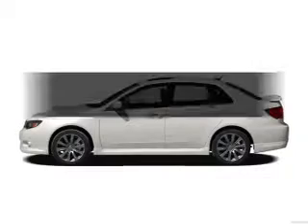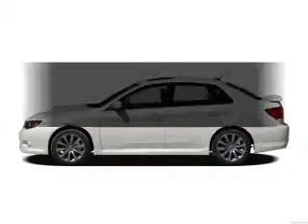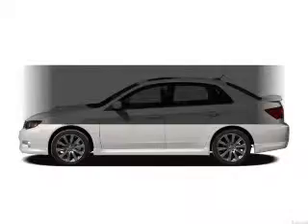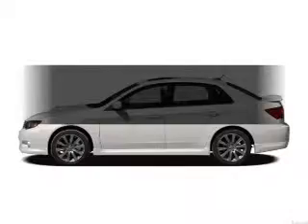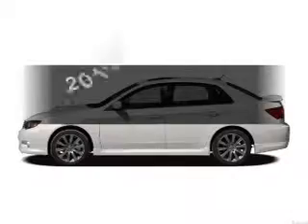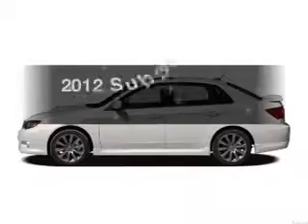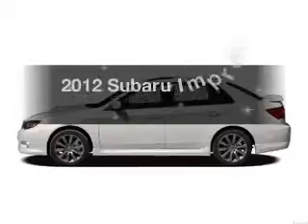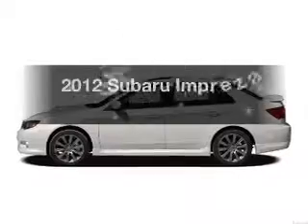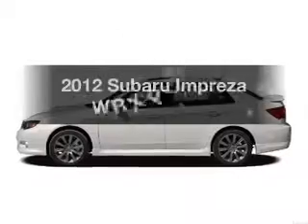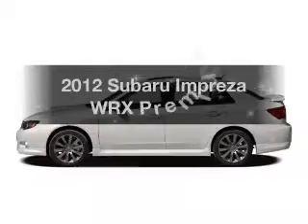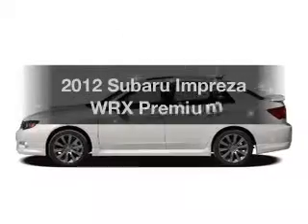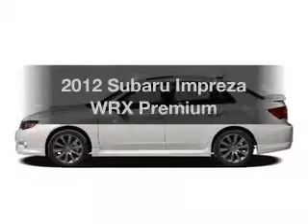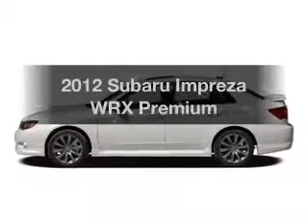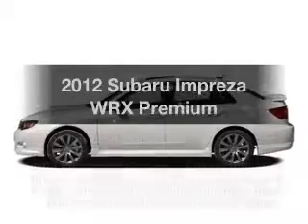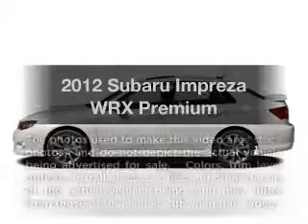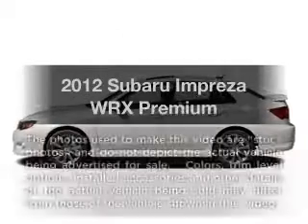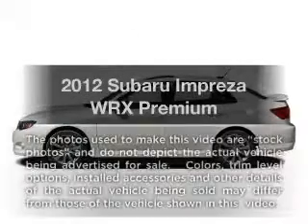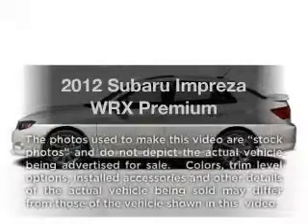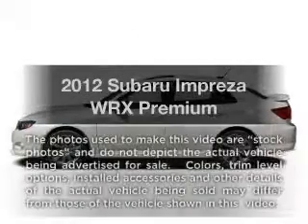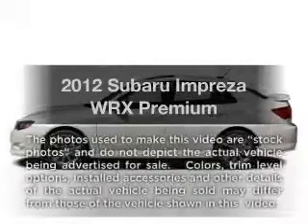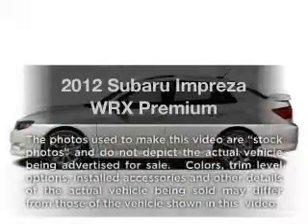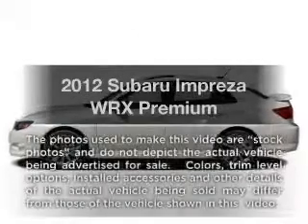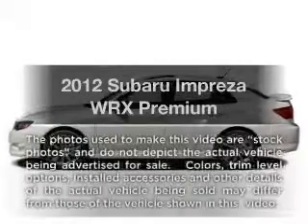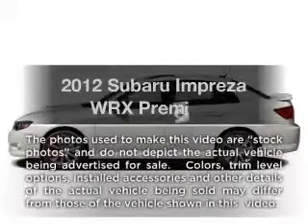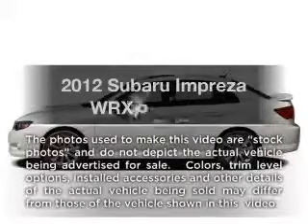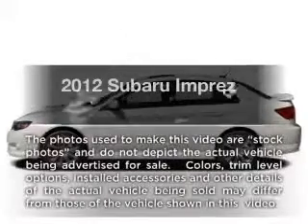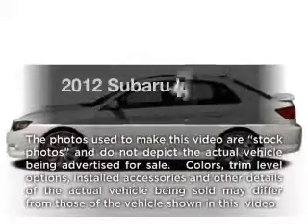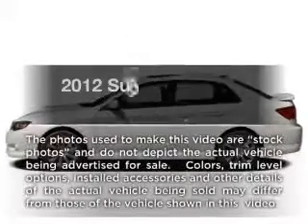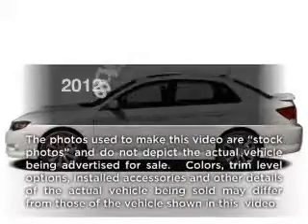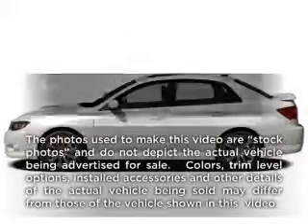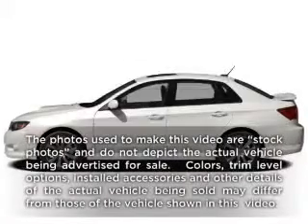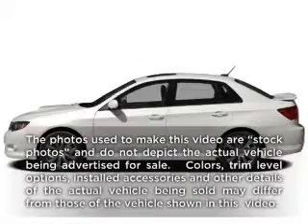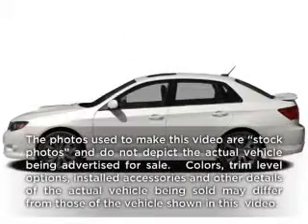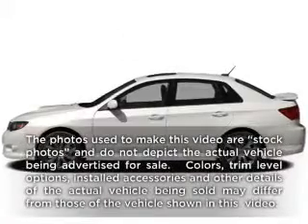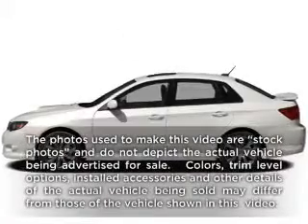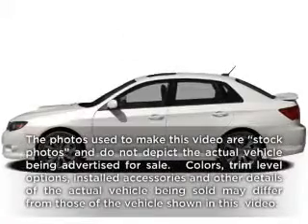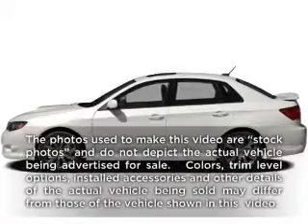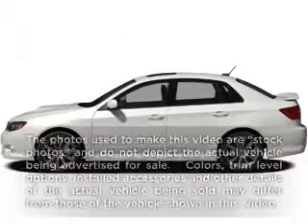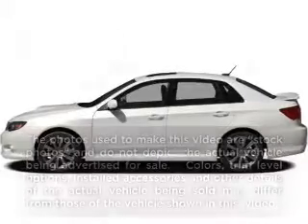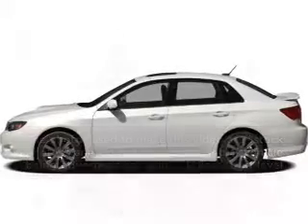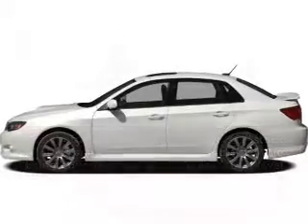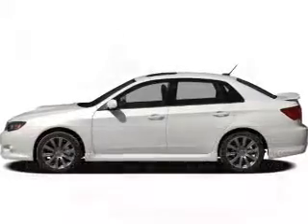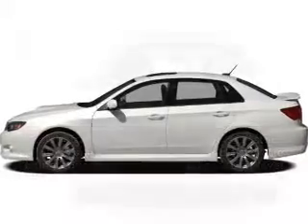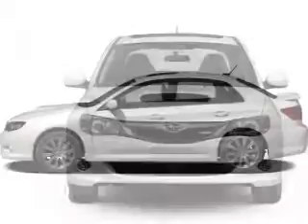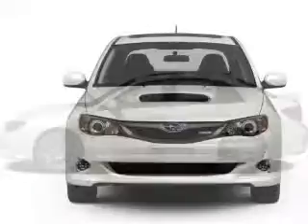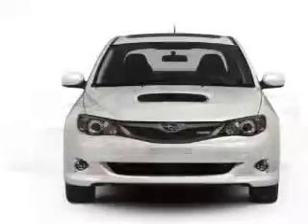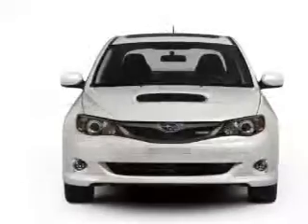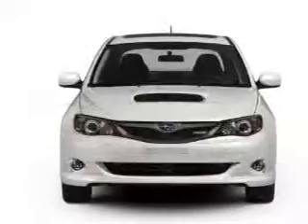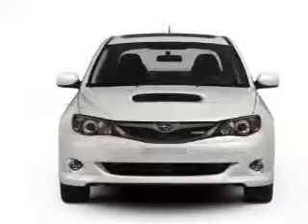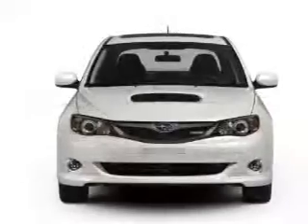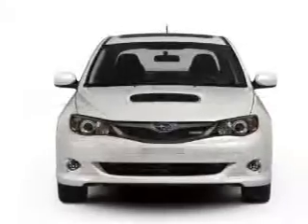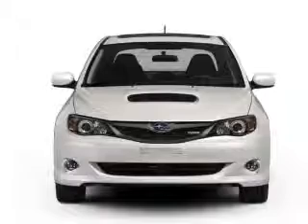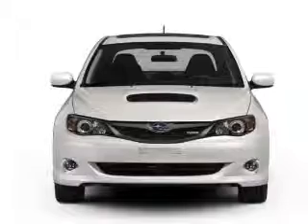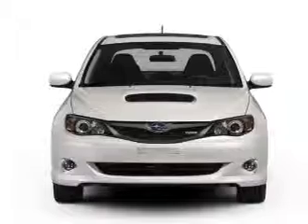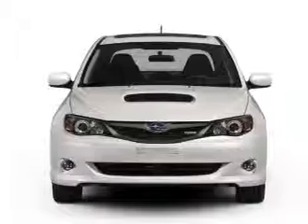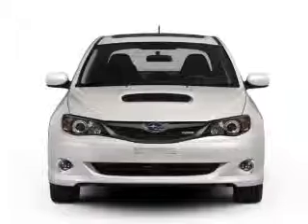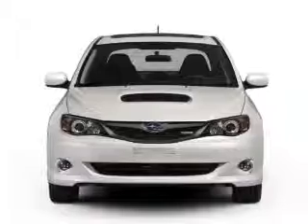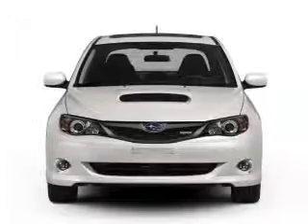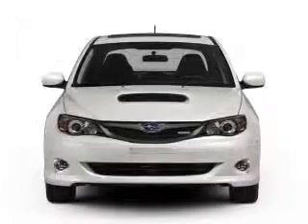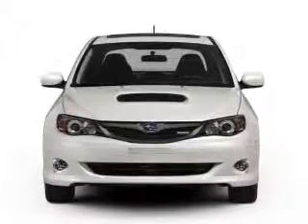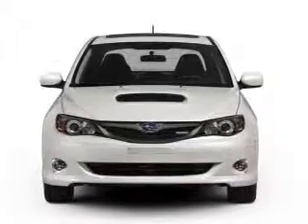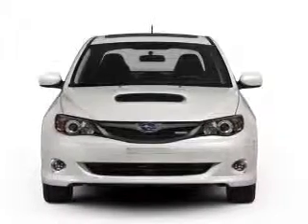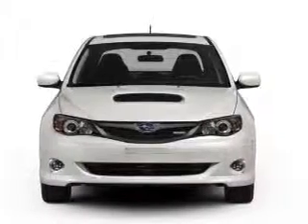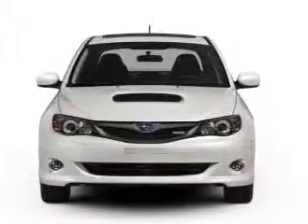Check out this 2012 Subaru Impreza. If you're looking for a first-rate auto, this one could be yours today.